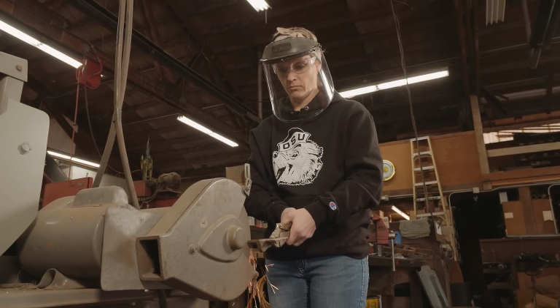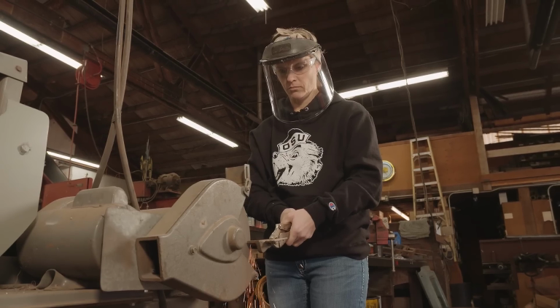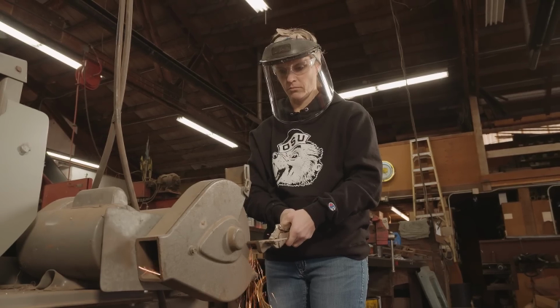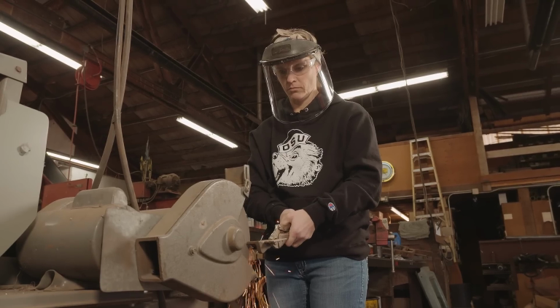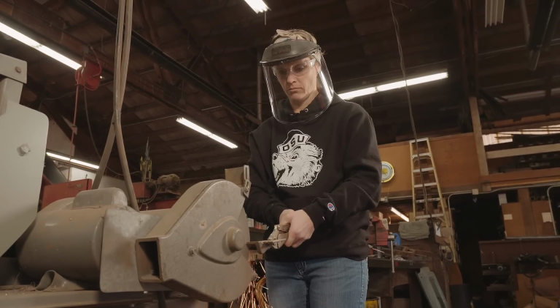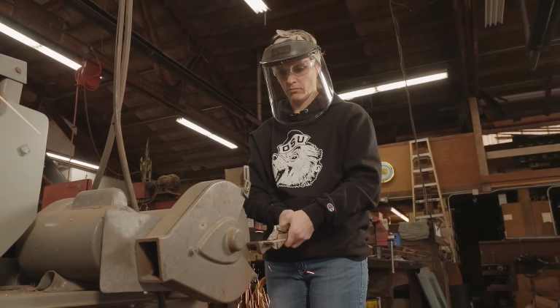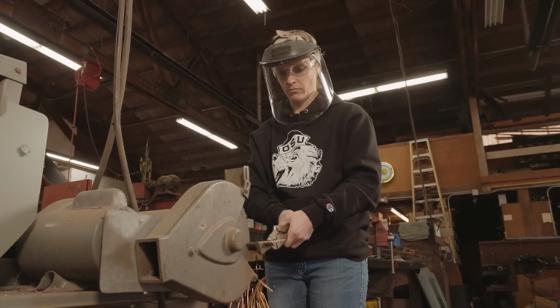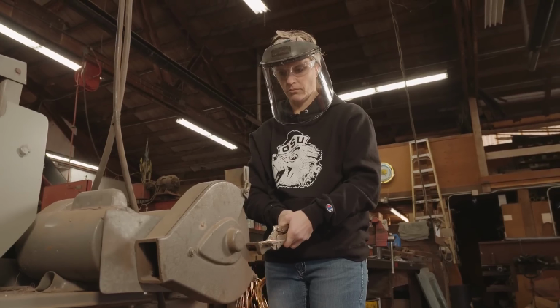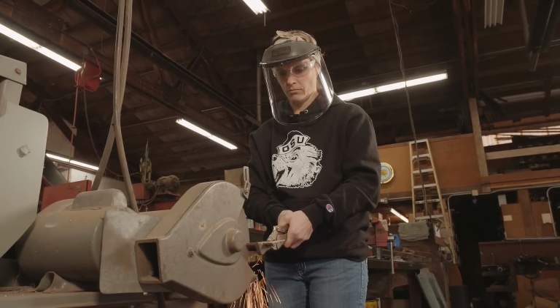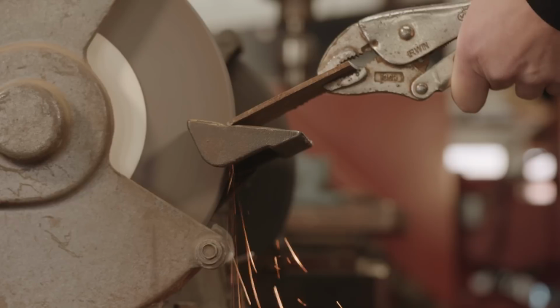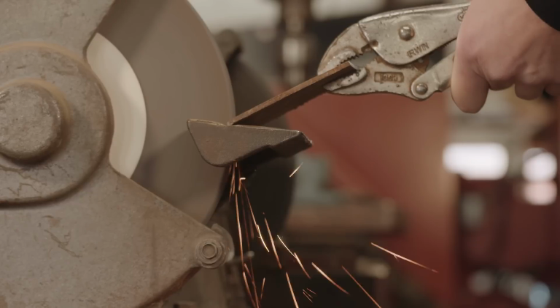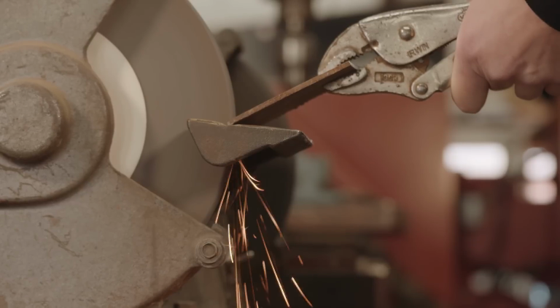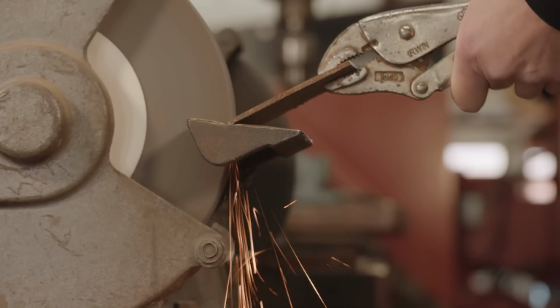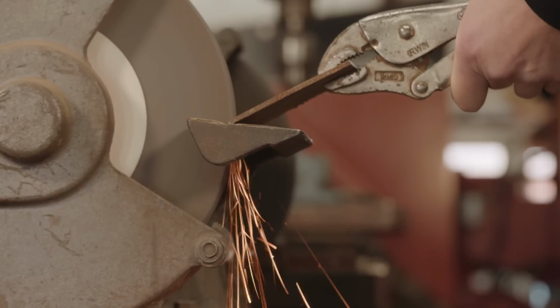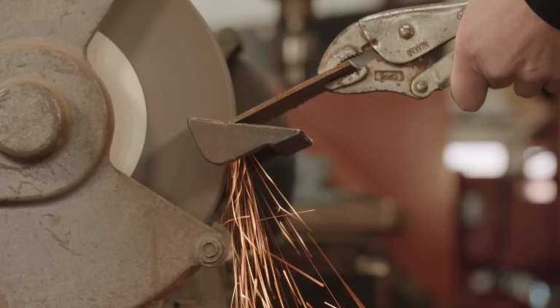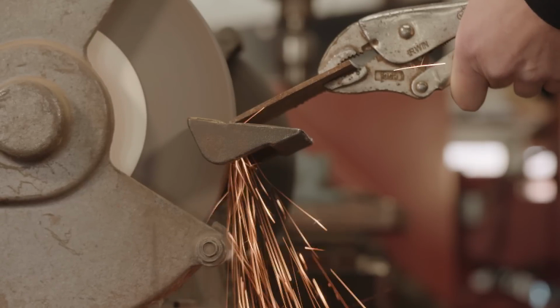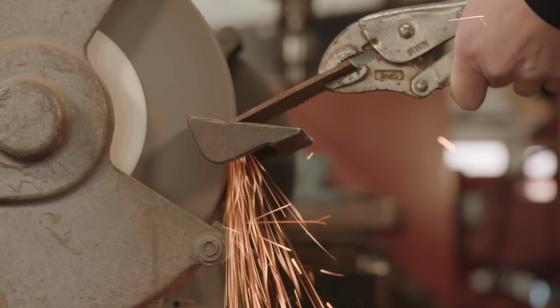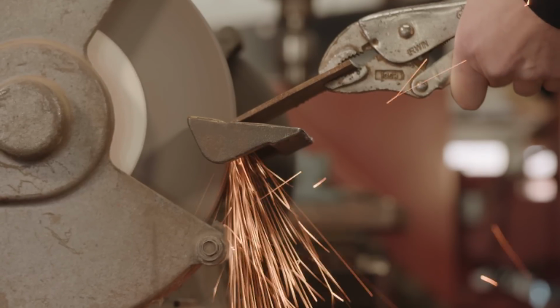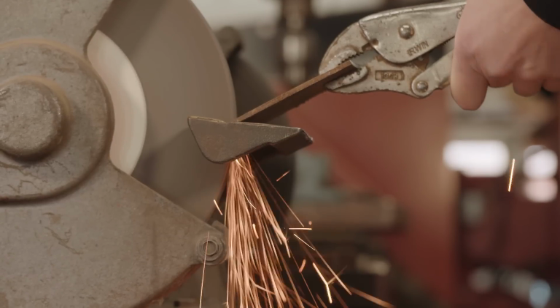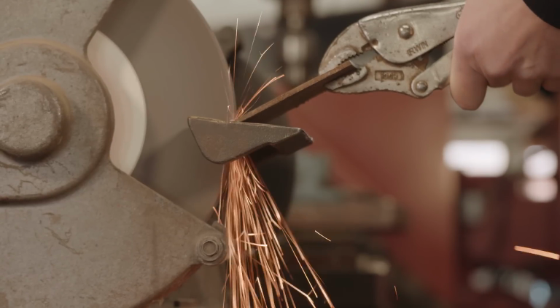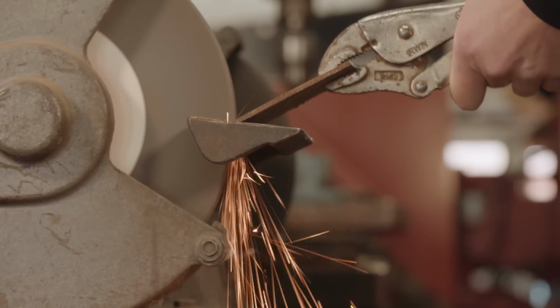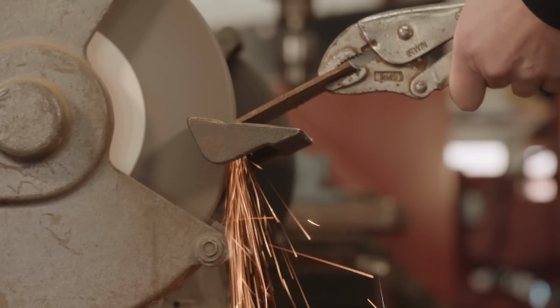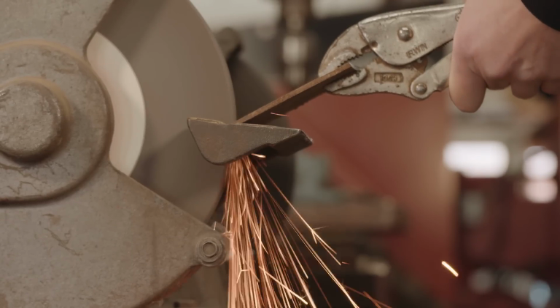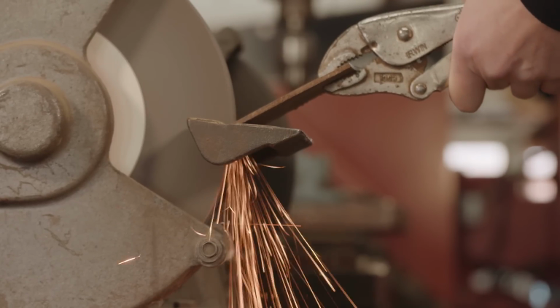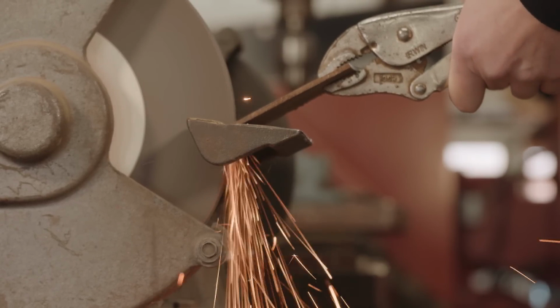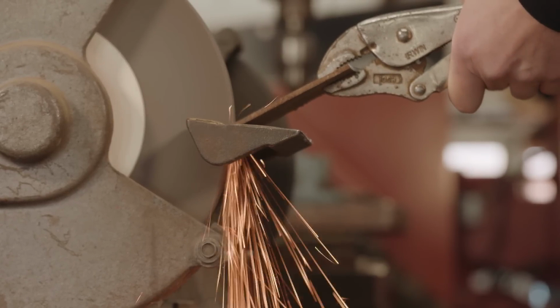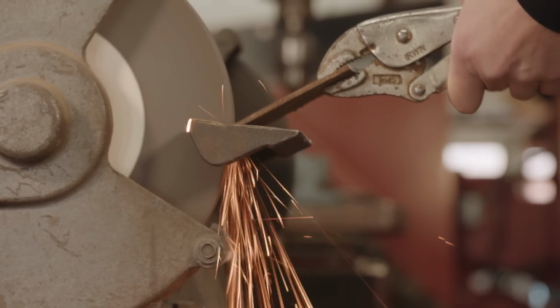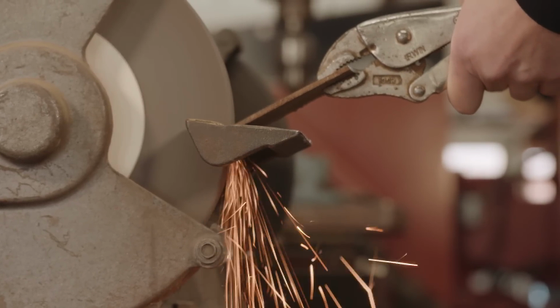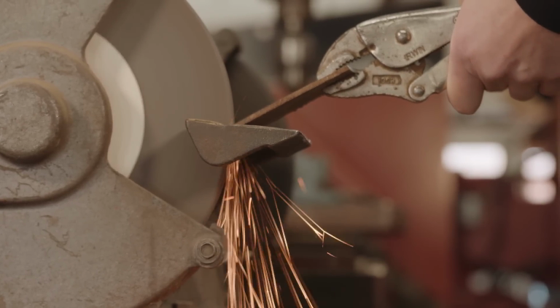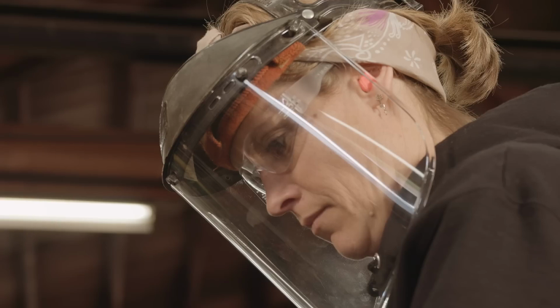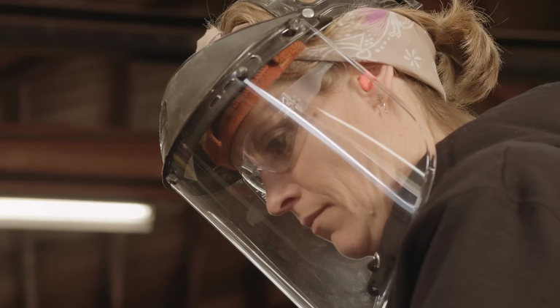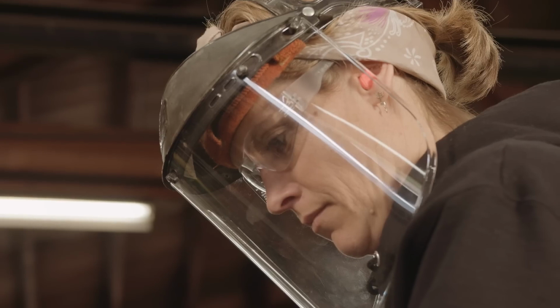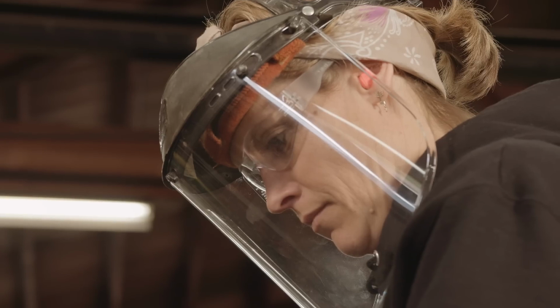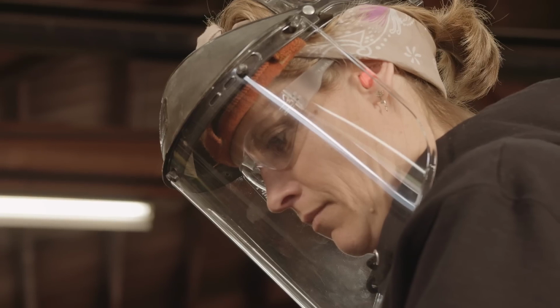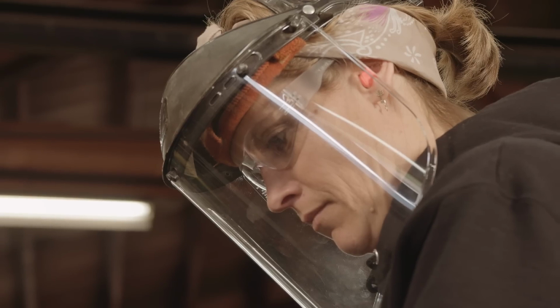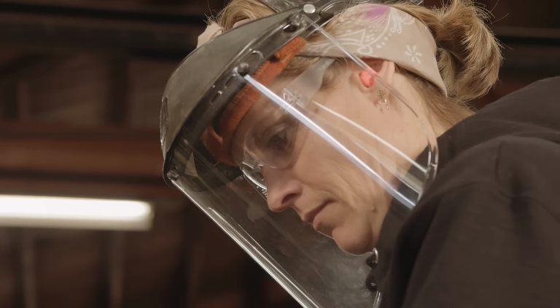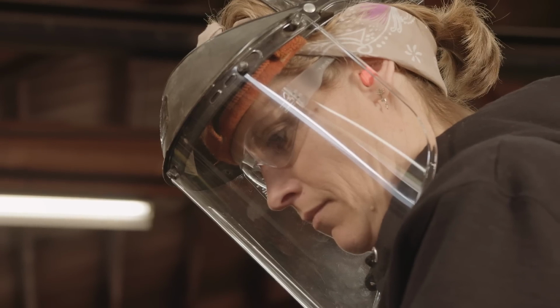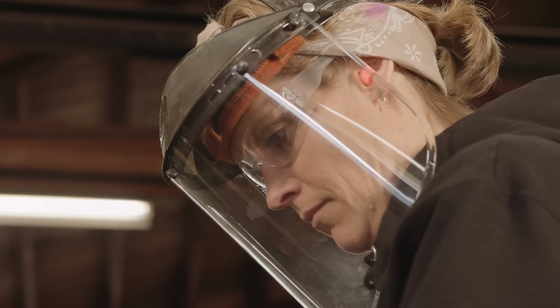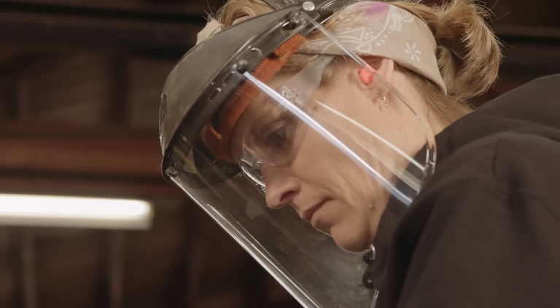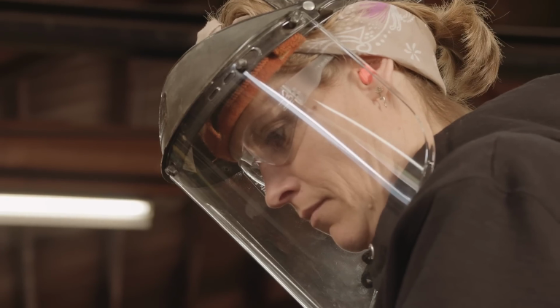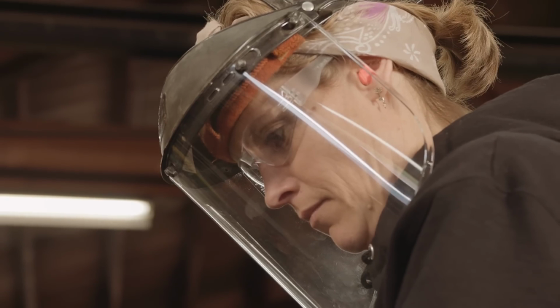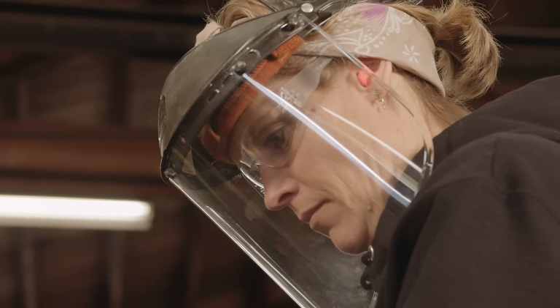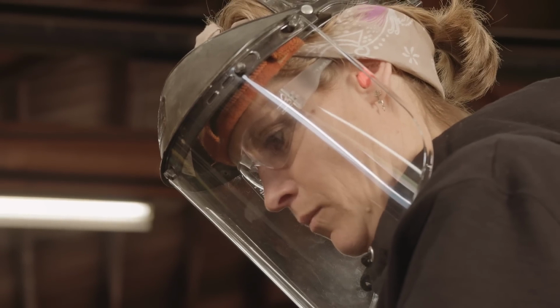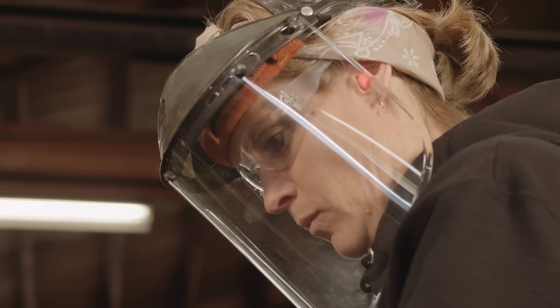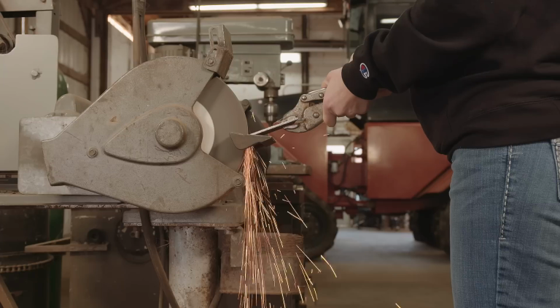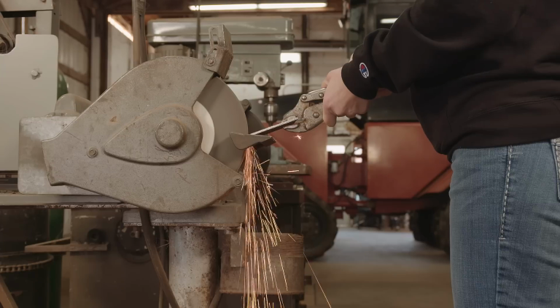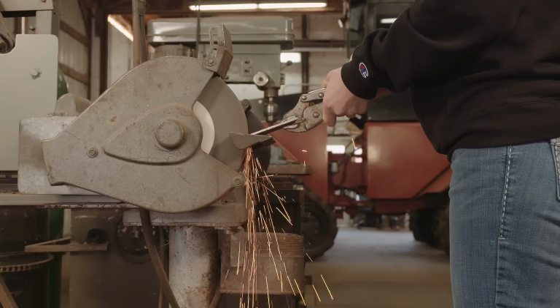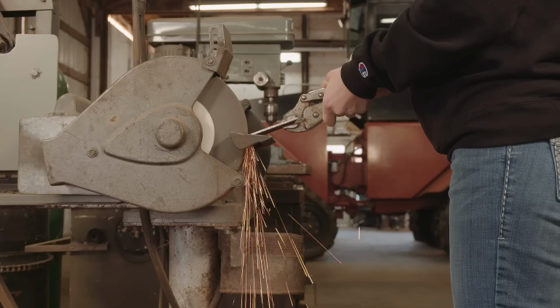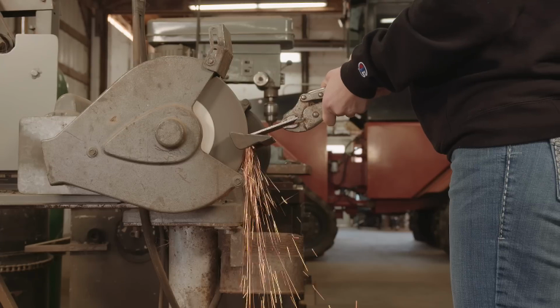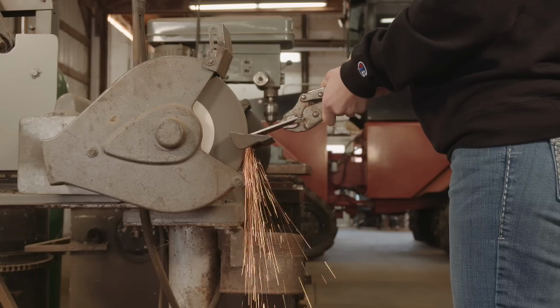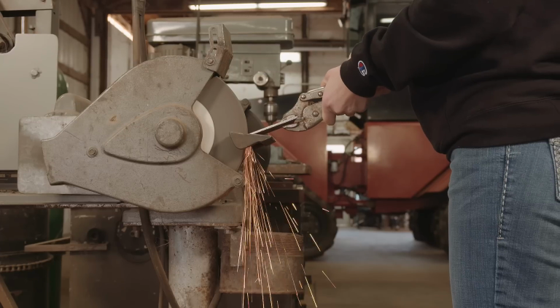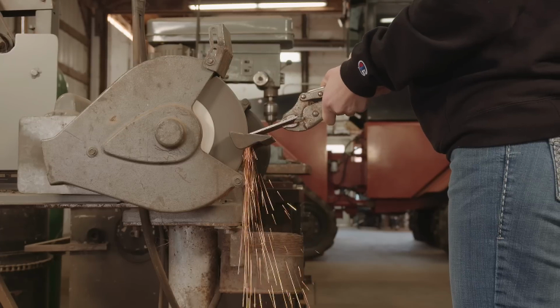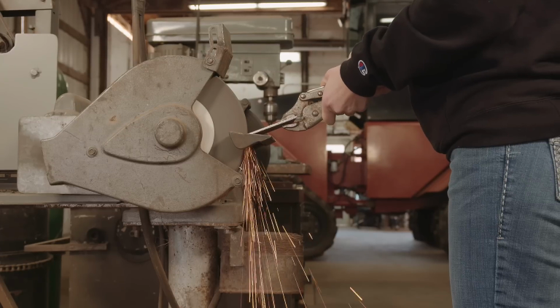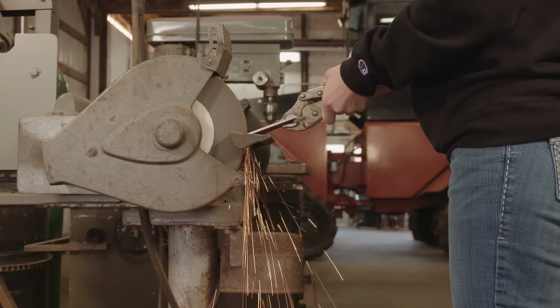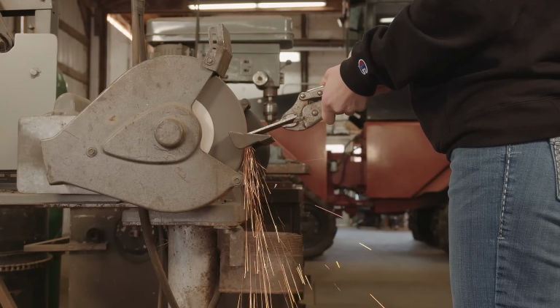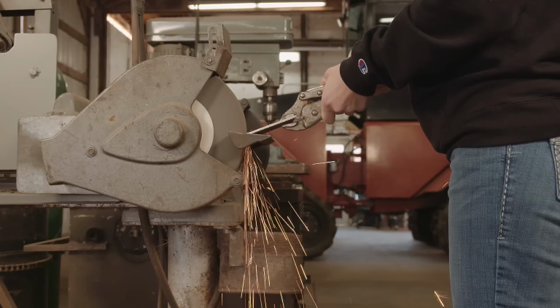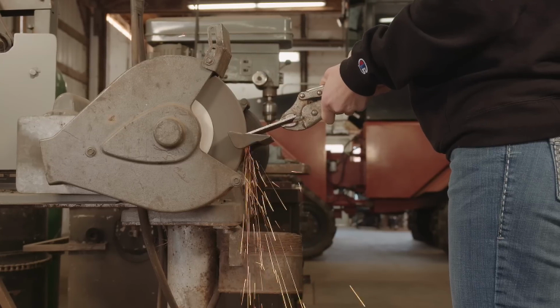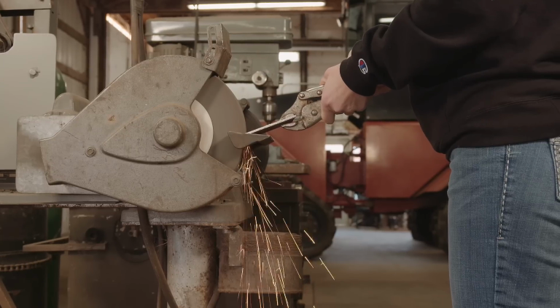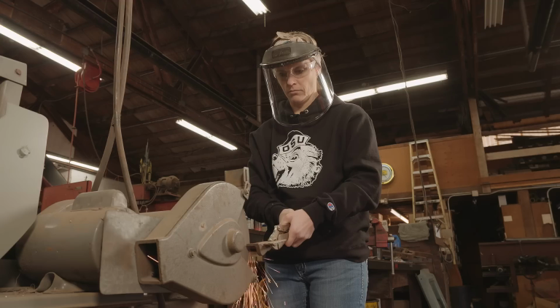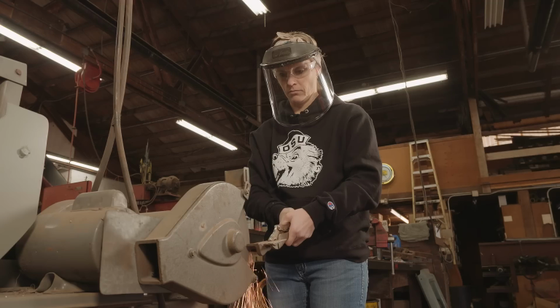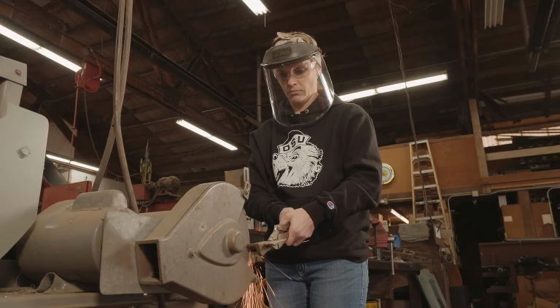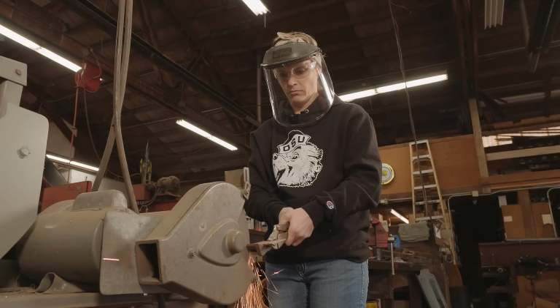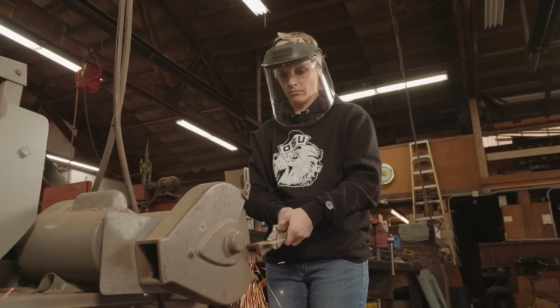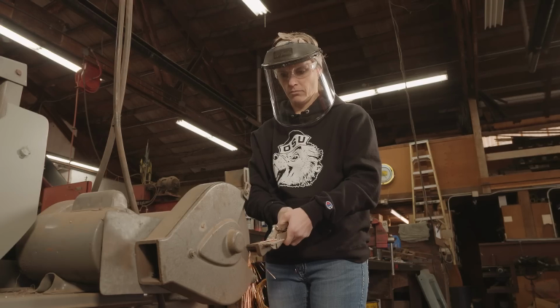Remember, nothing's 100%. Always wear hearing and eye protection. It's your best bet for staying safe.